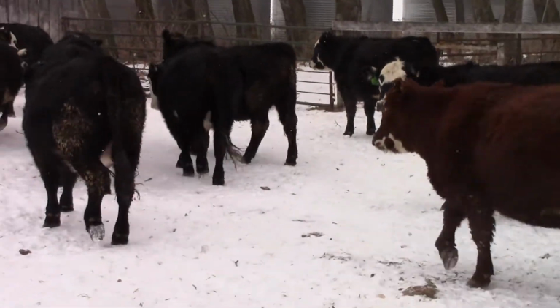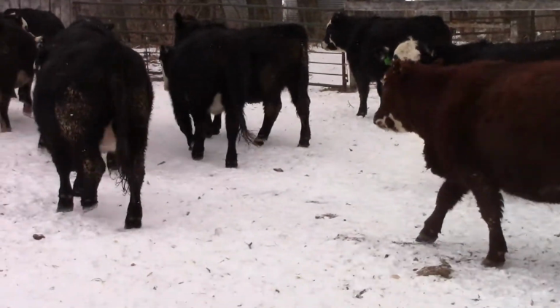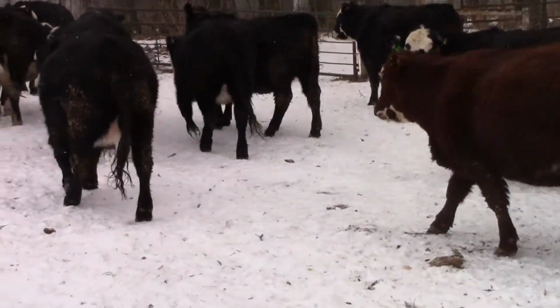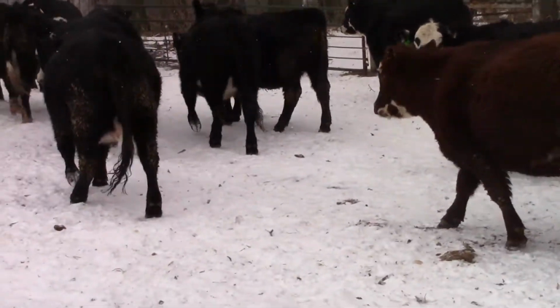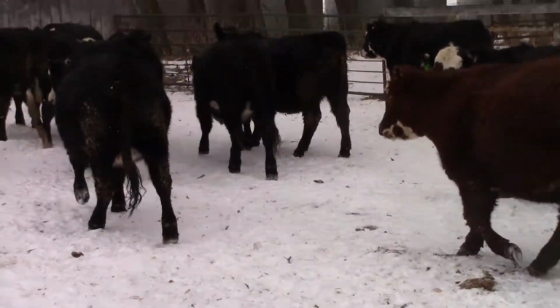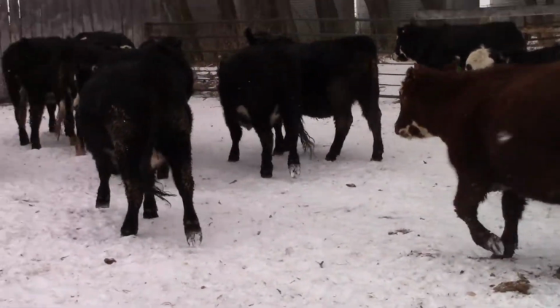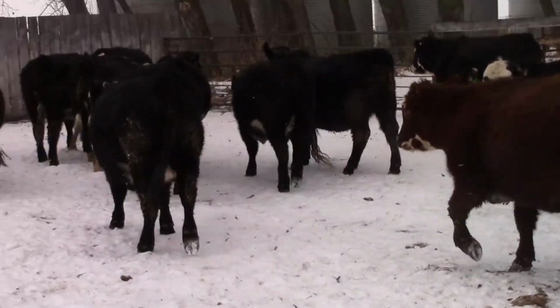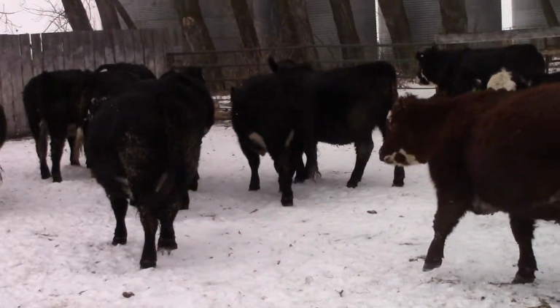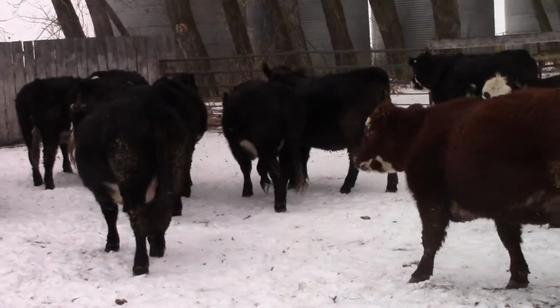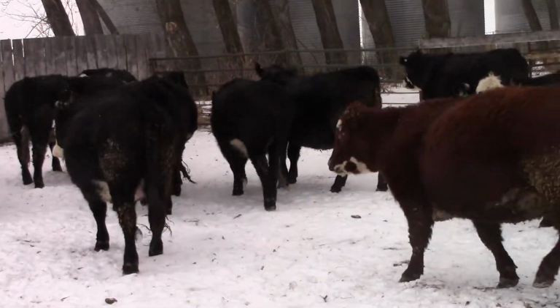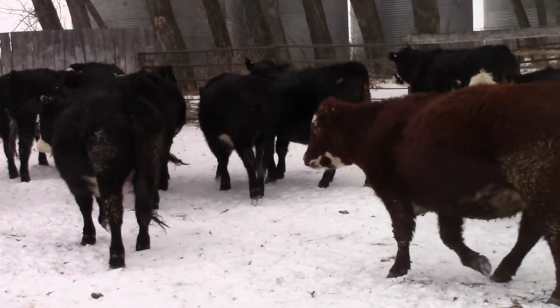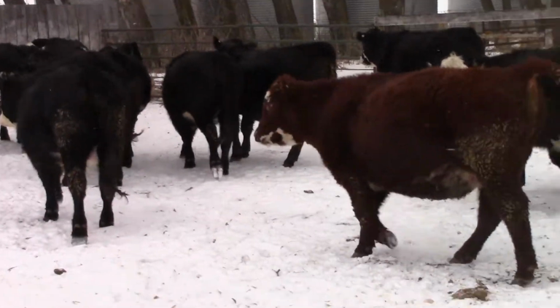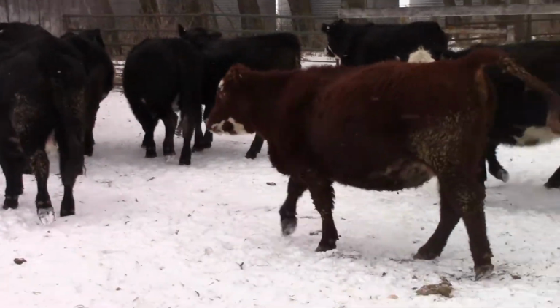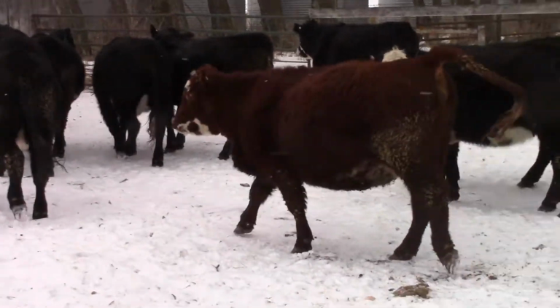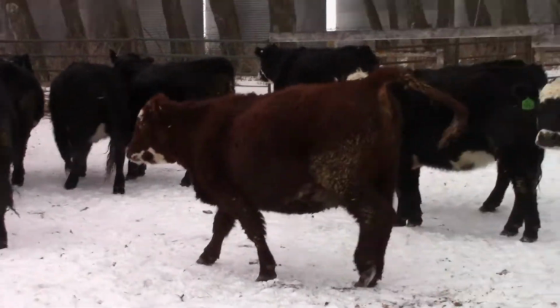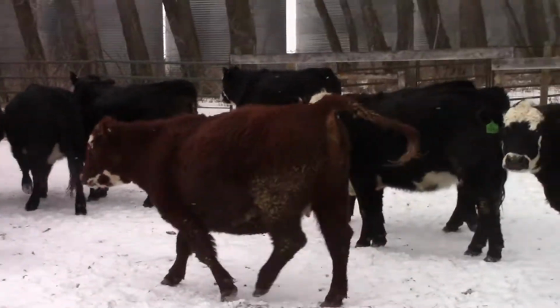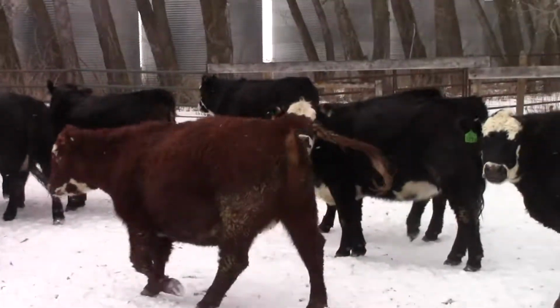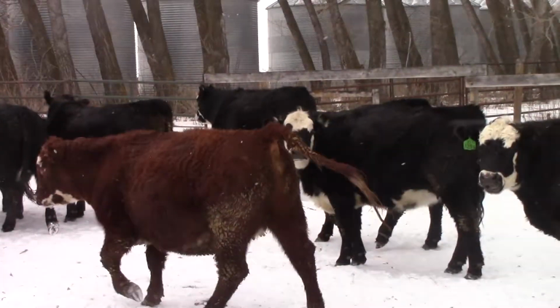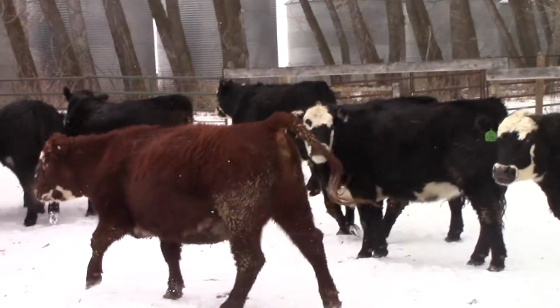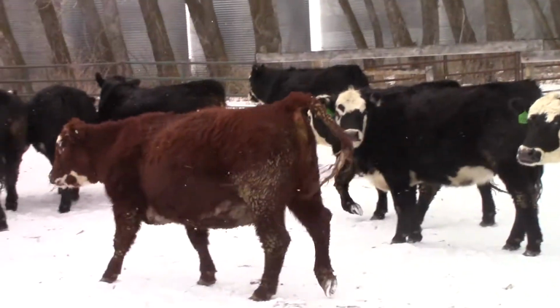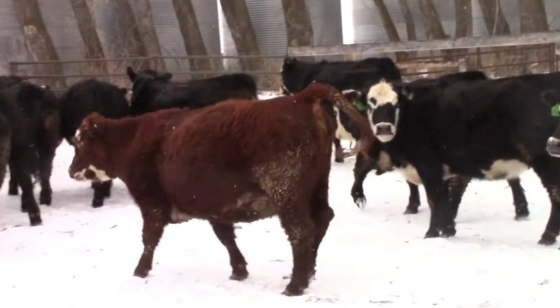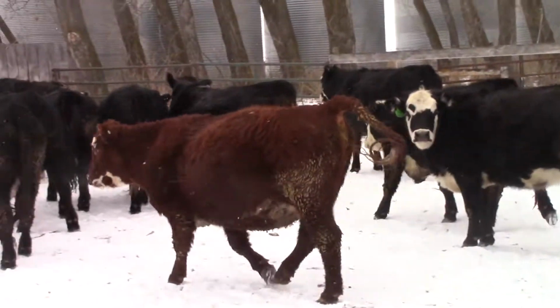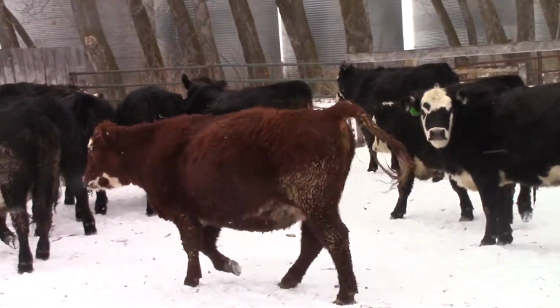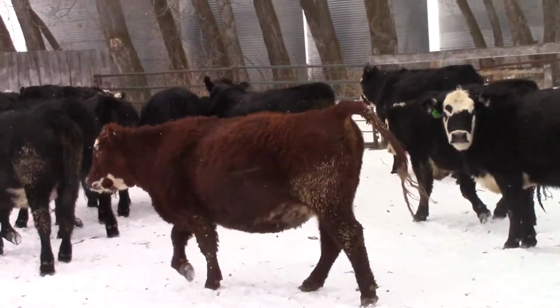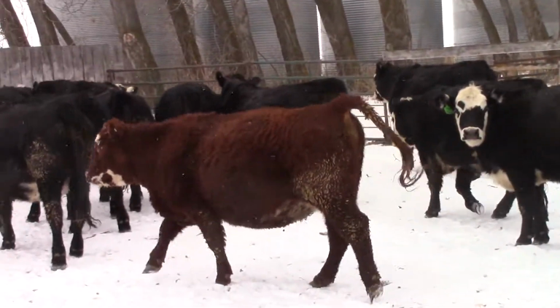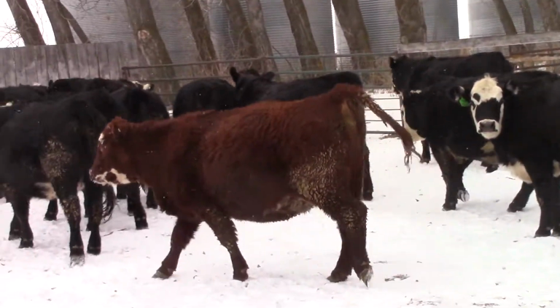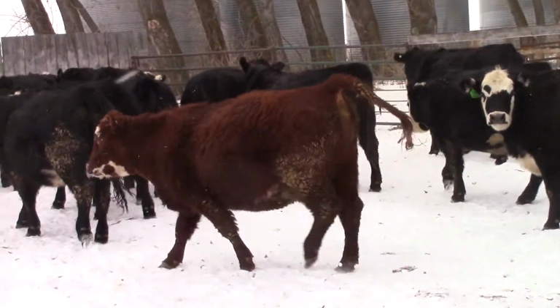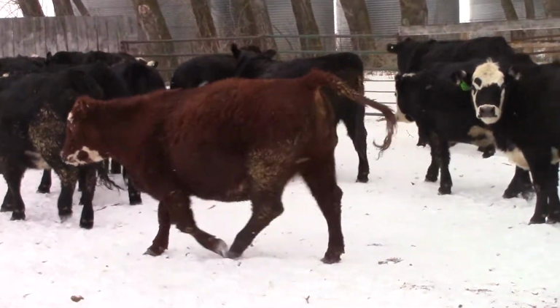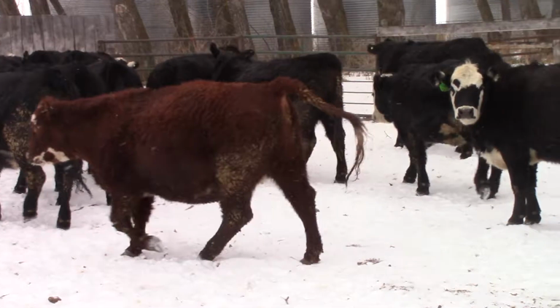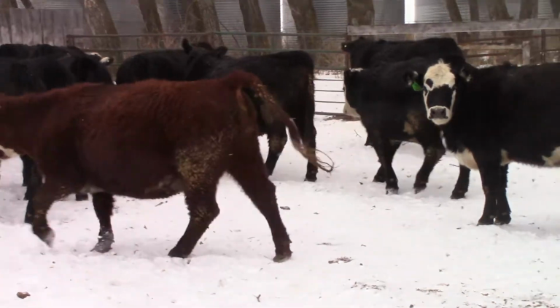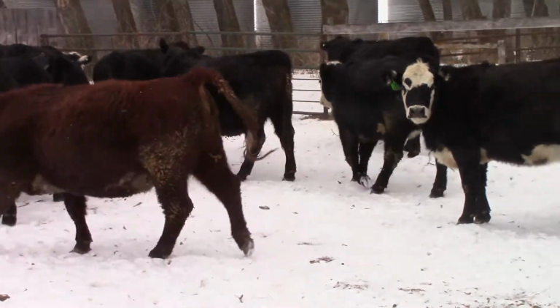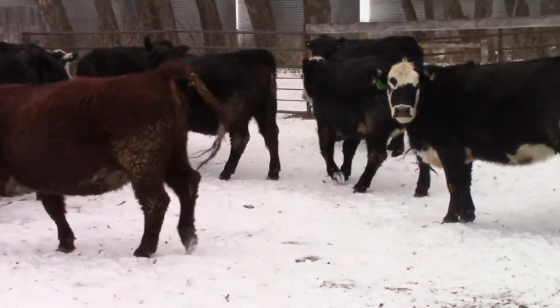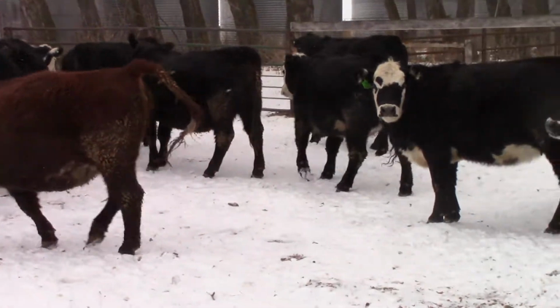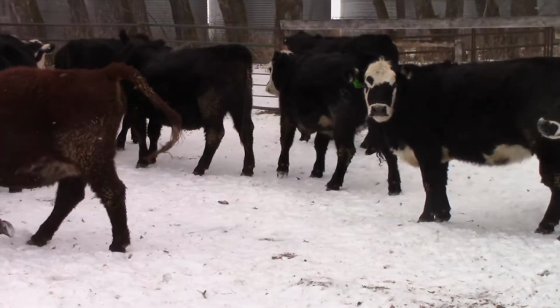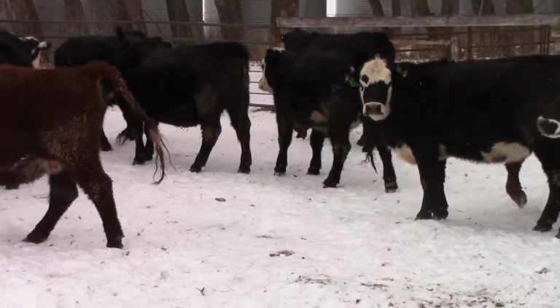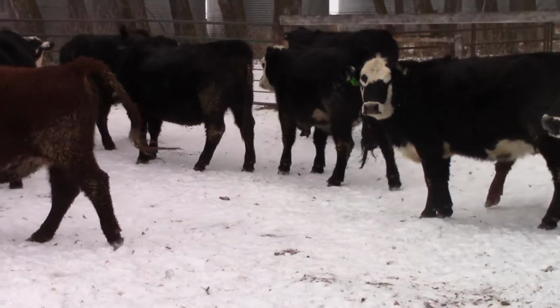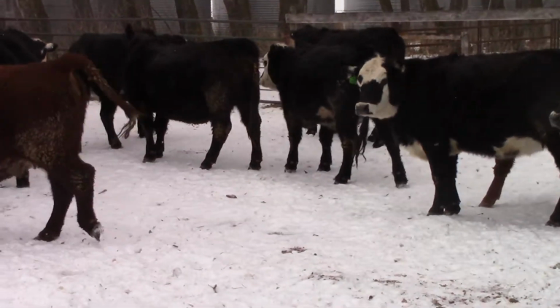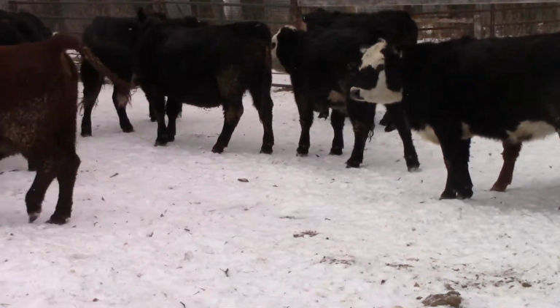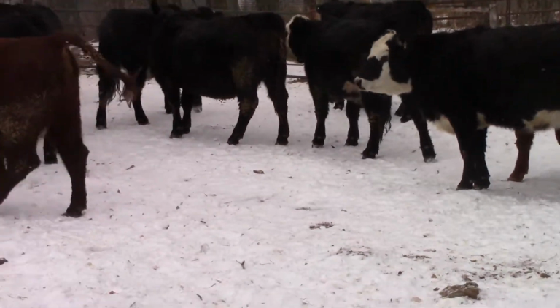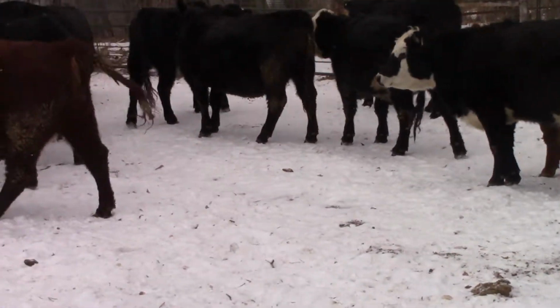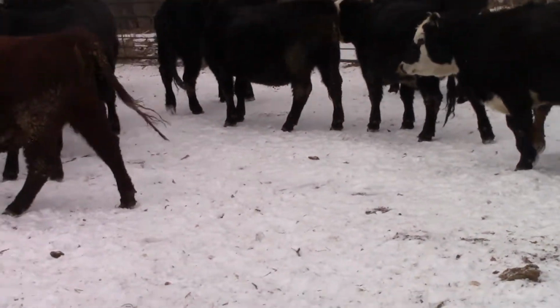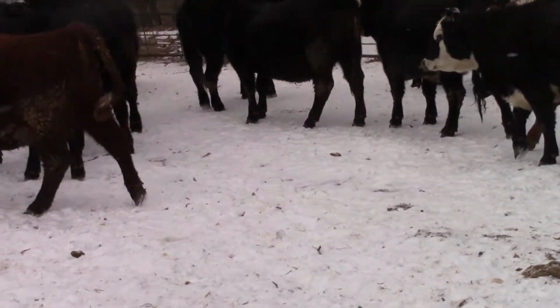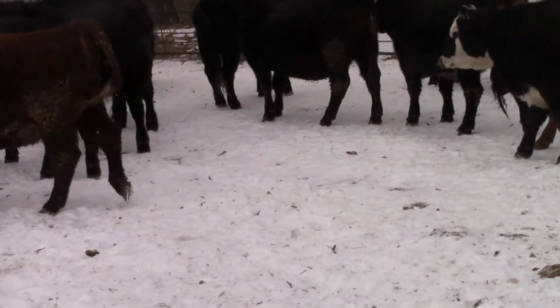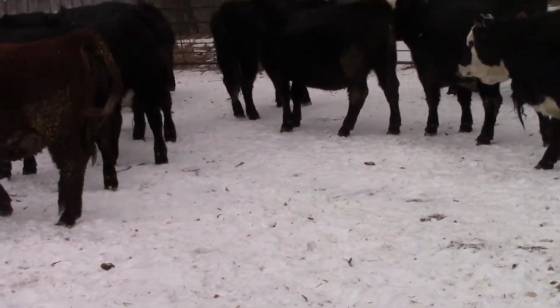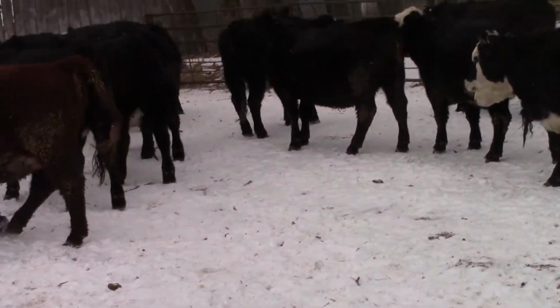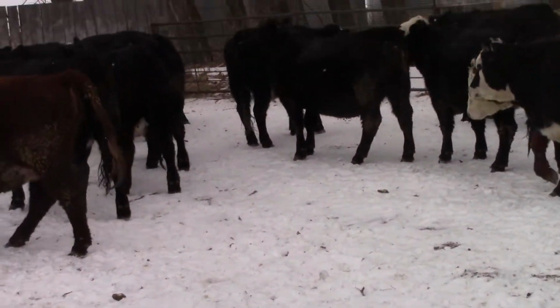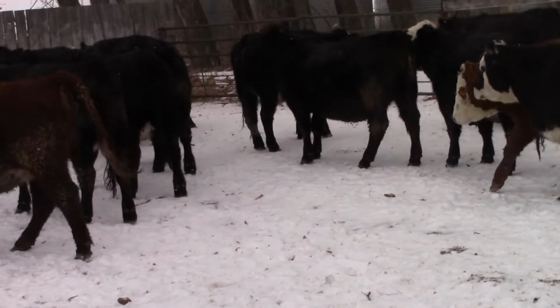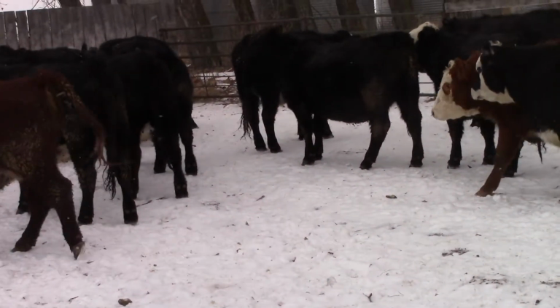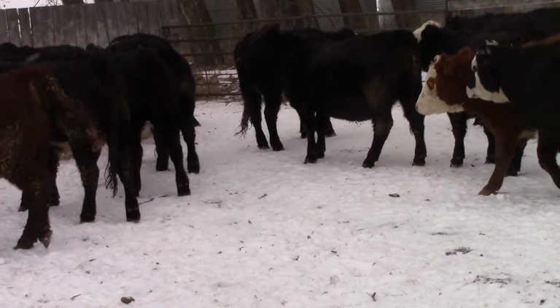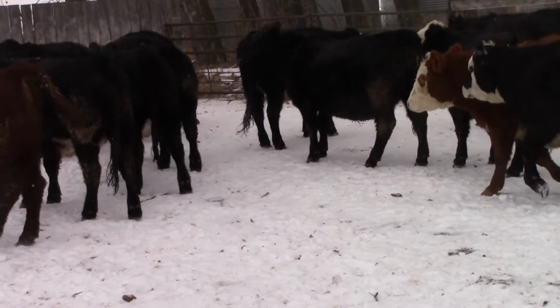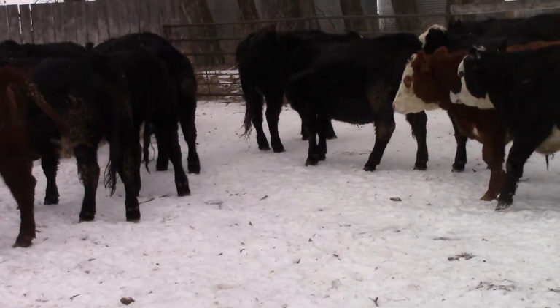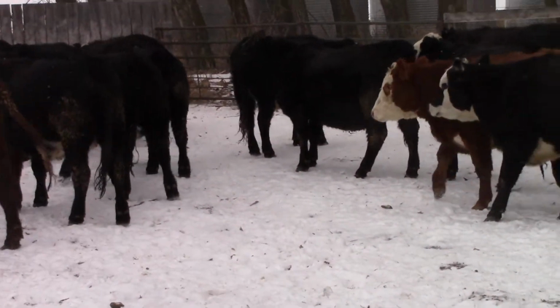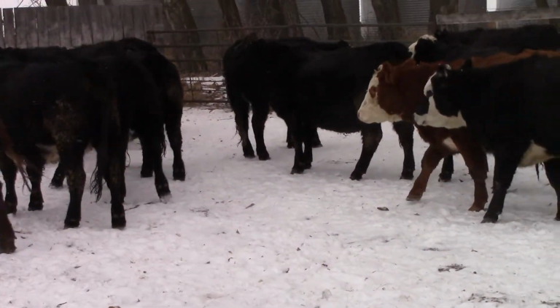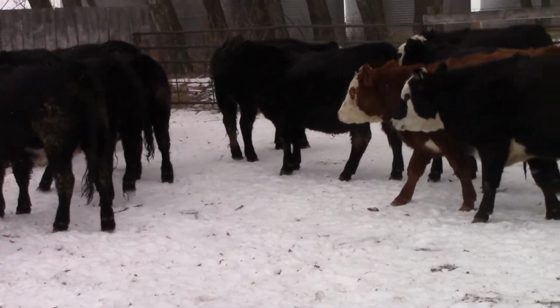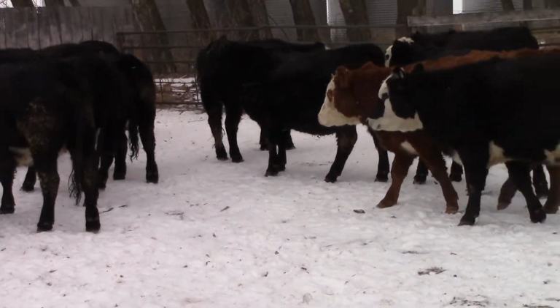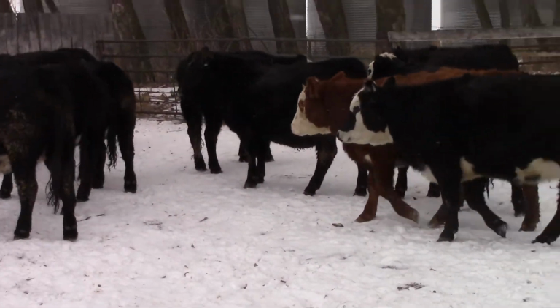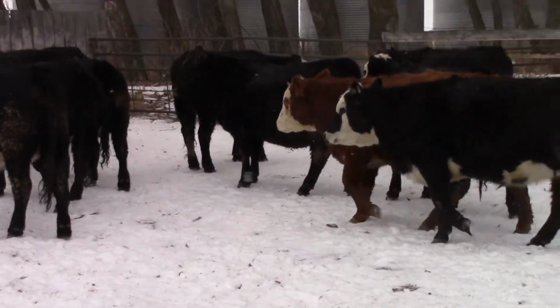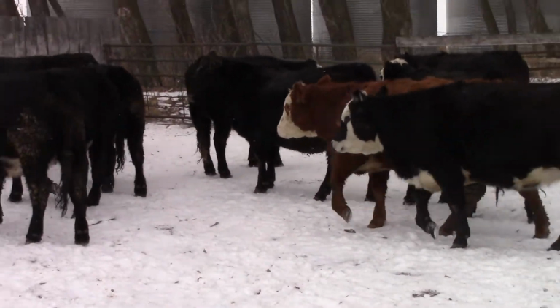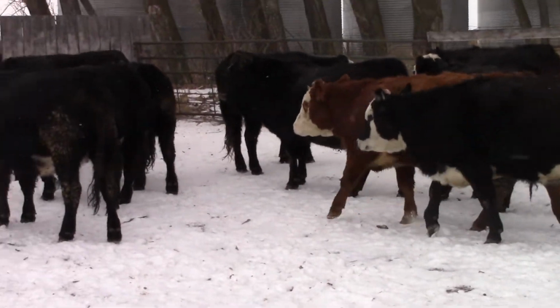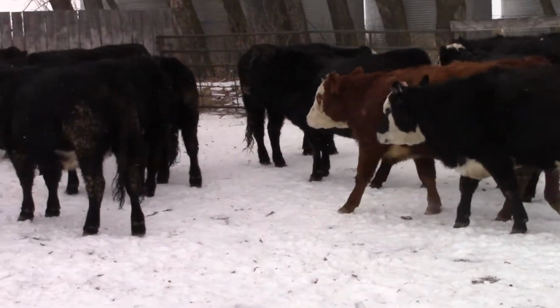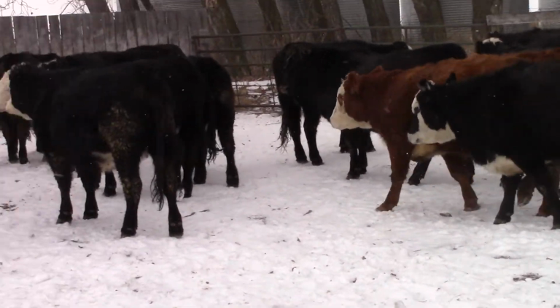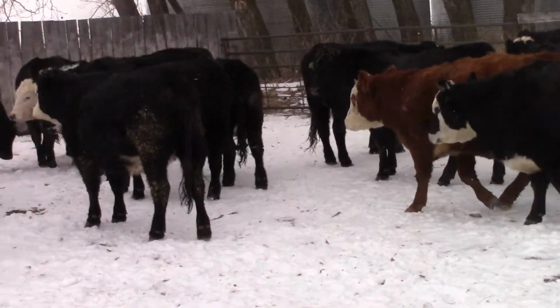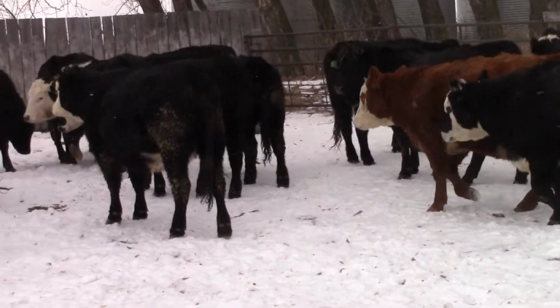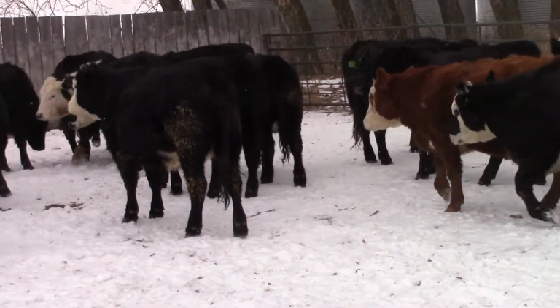So the cows — there's 14 of them — they are home raised as well. They're bred to a Hereford or an Angus.